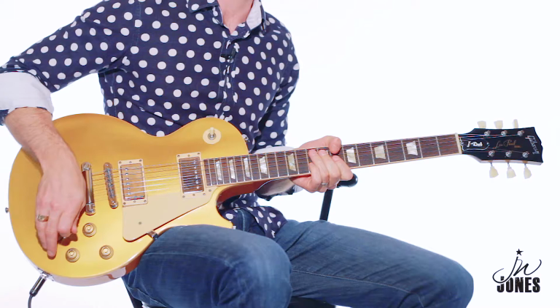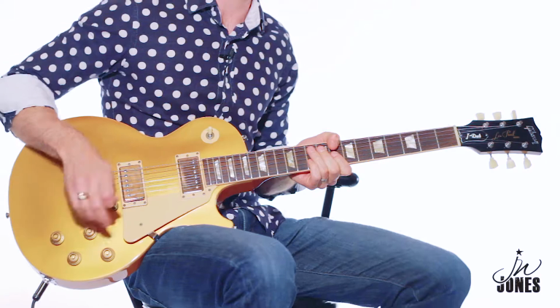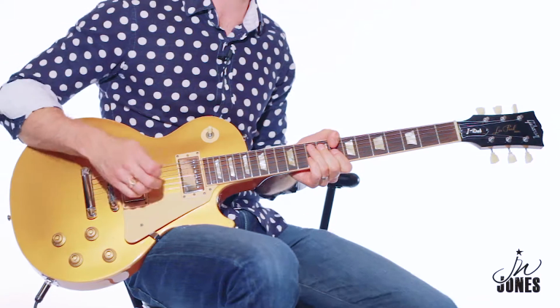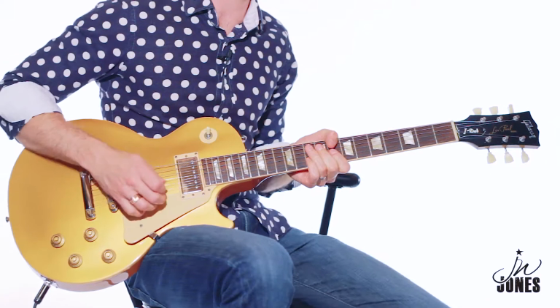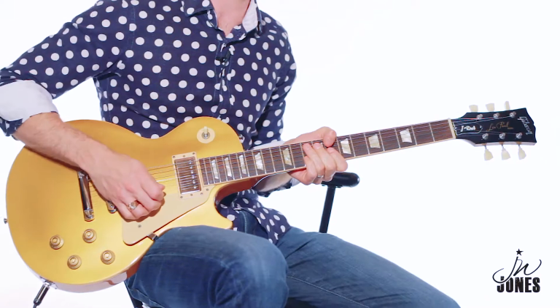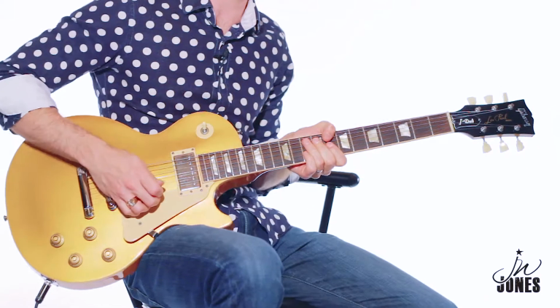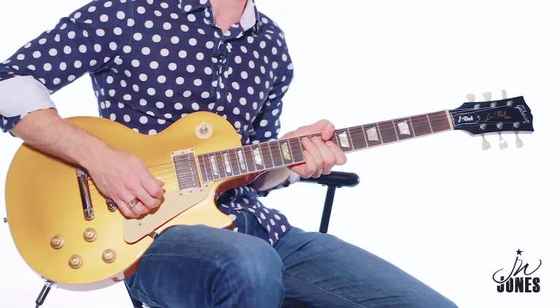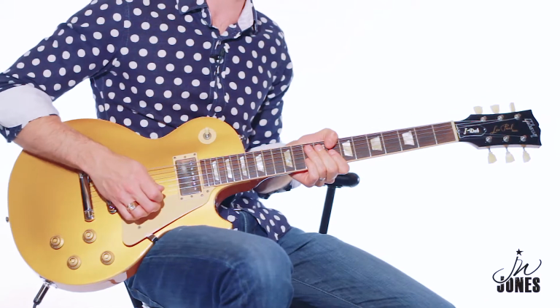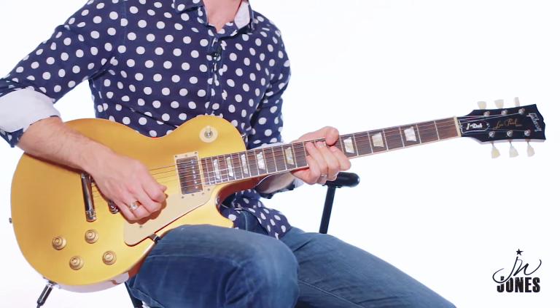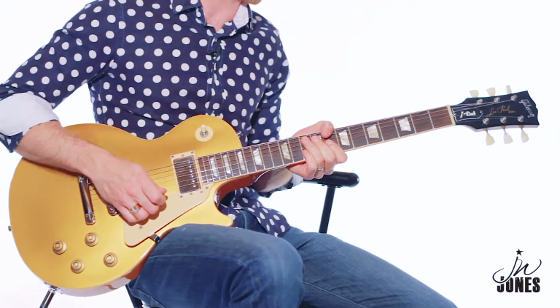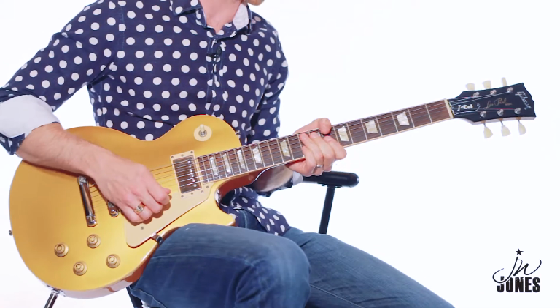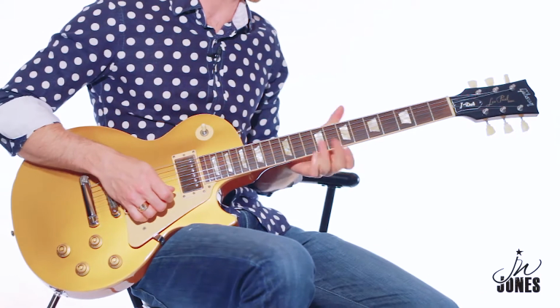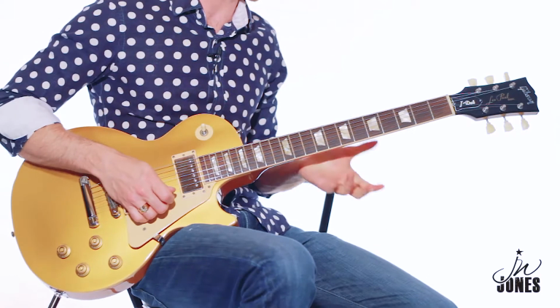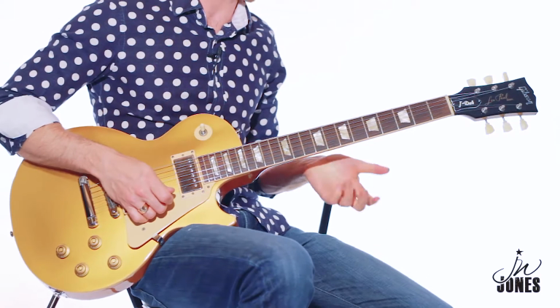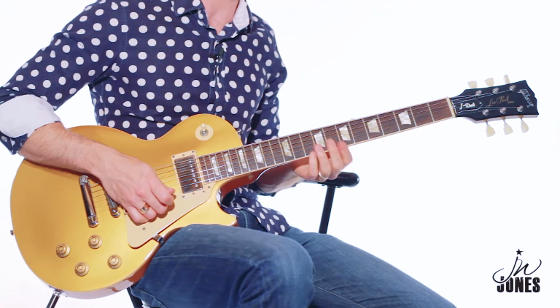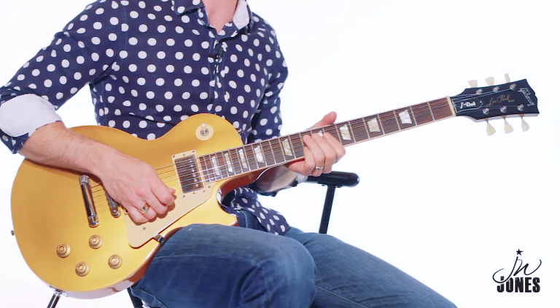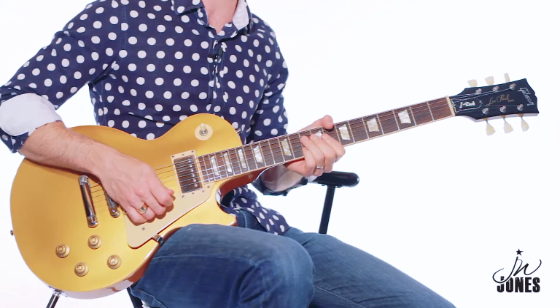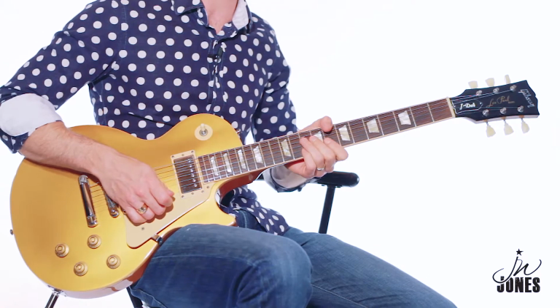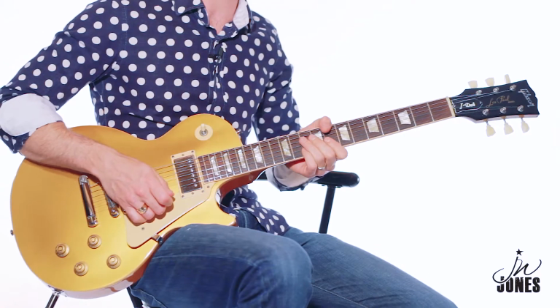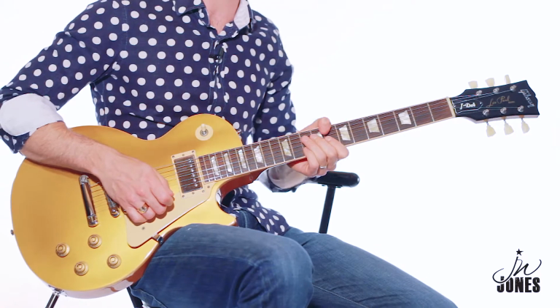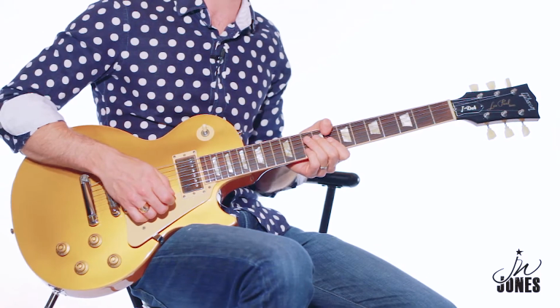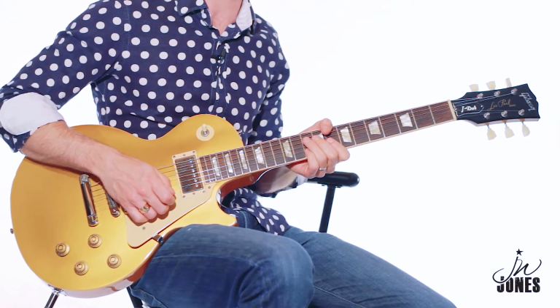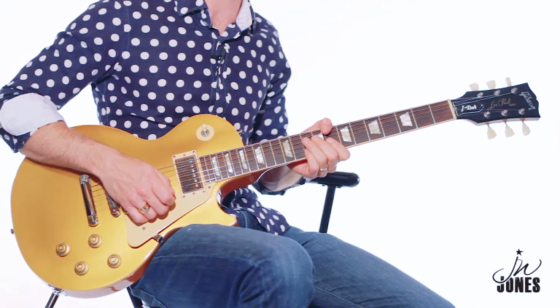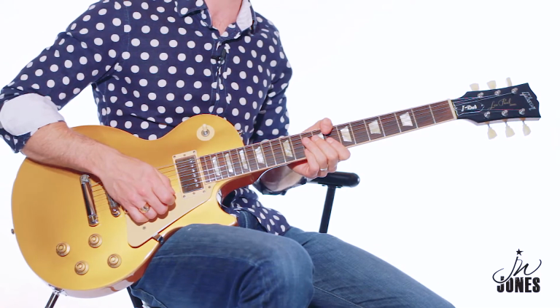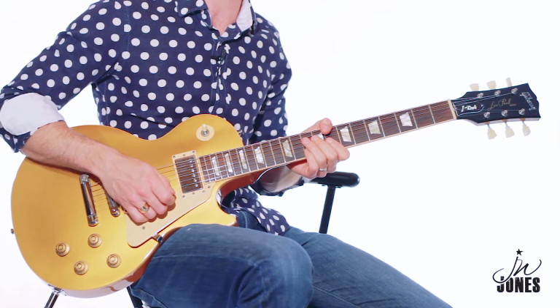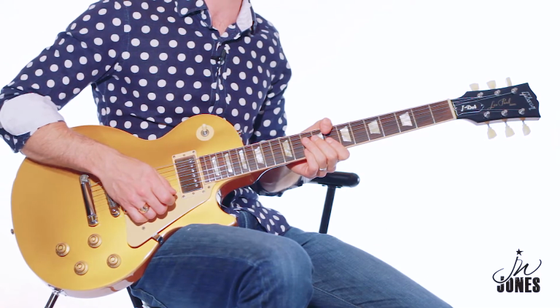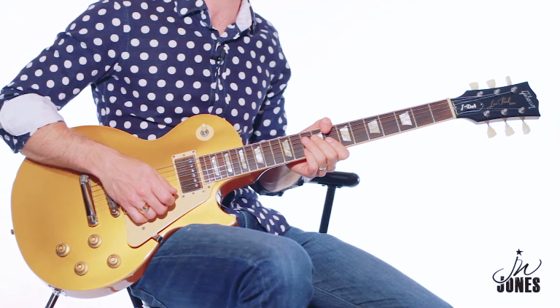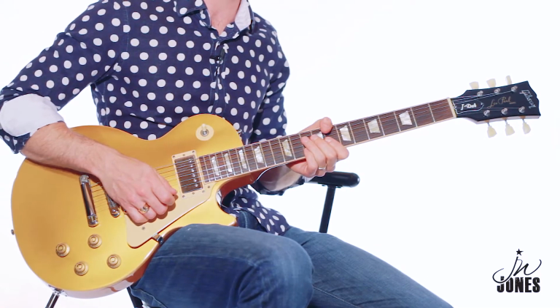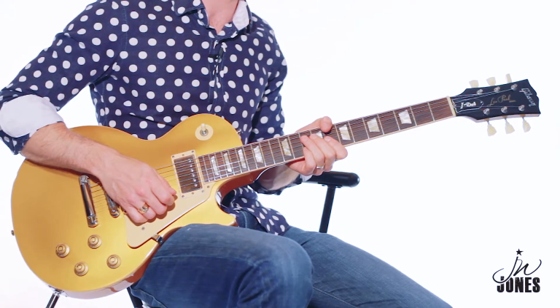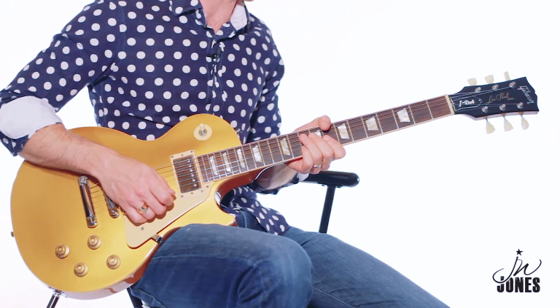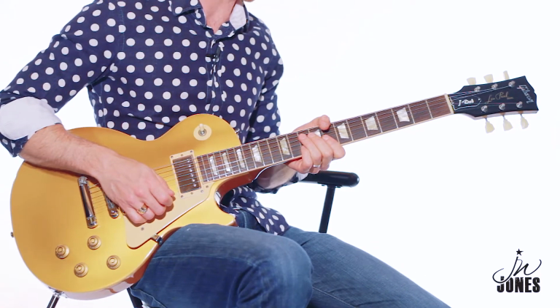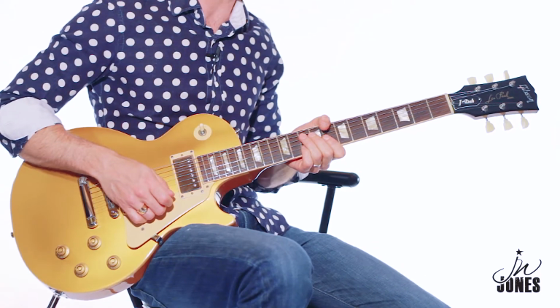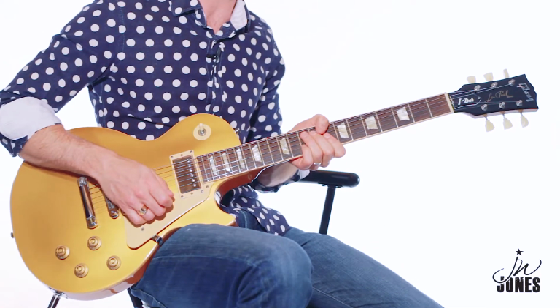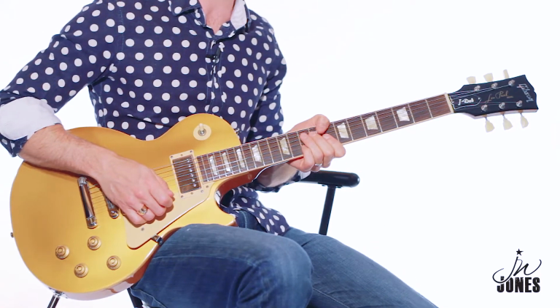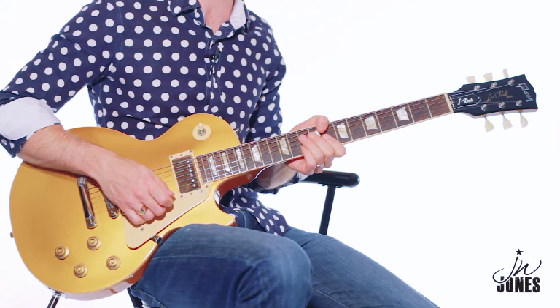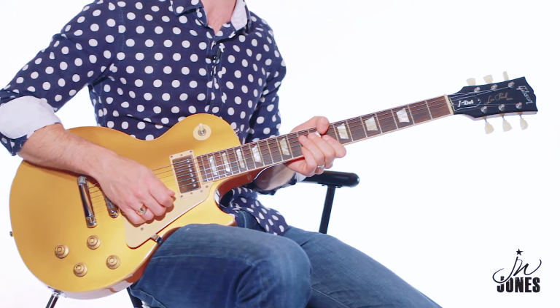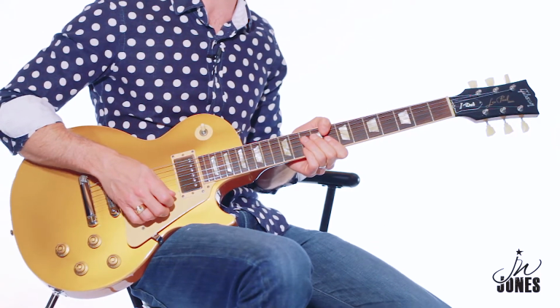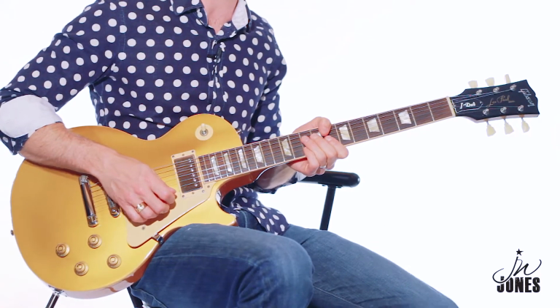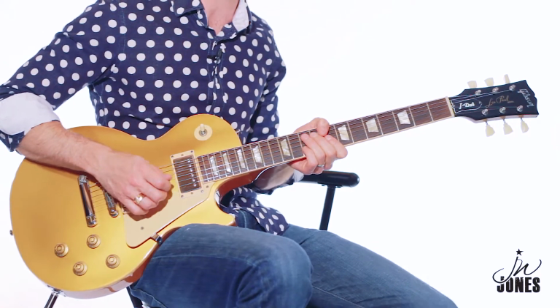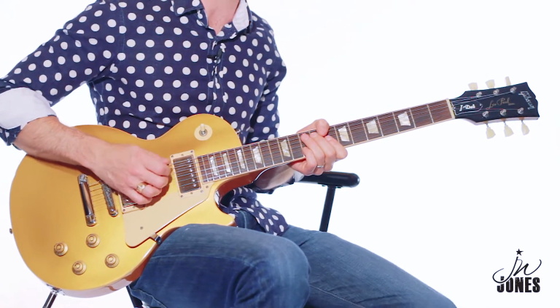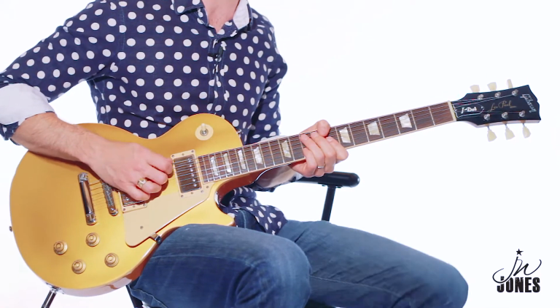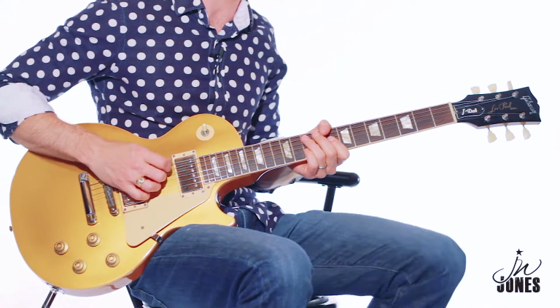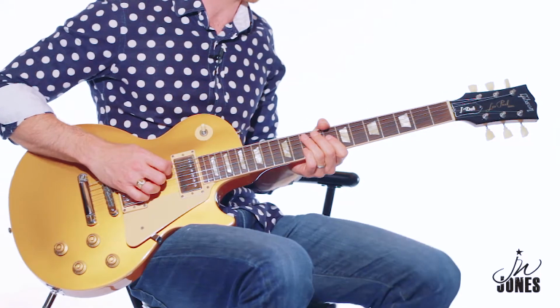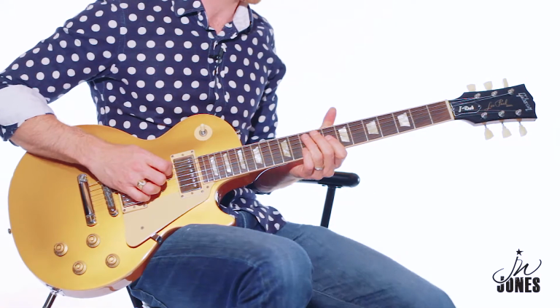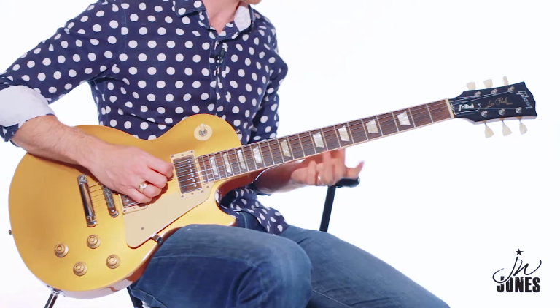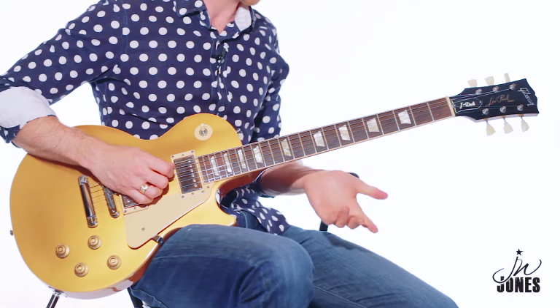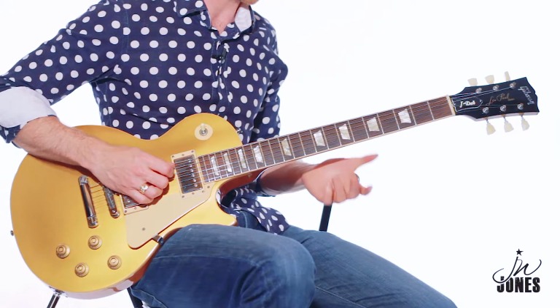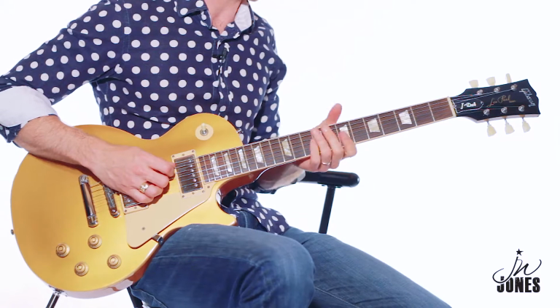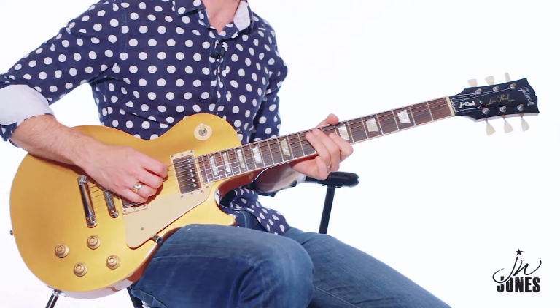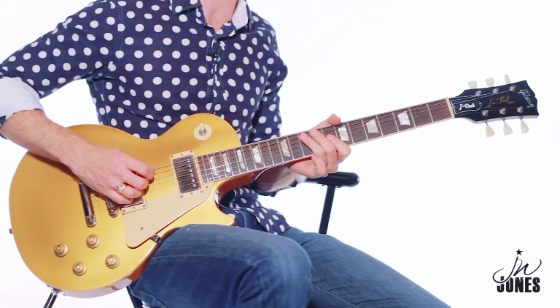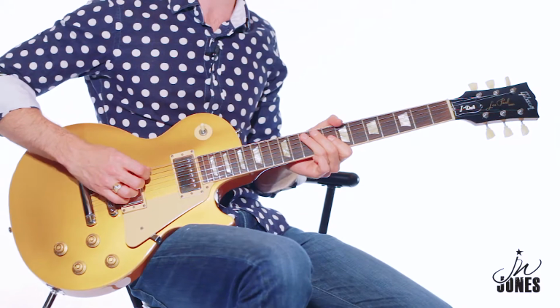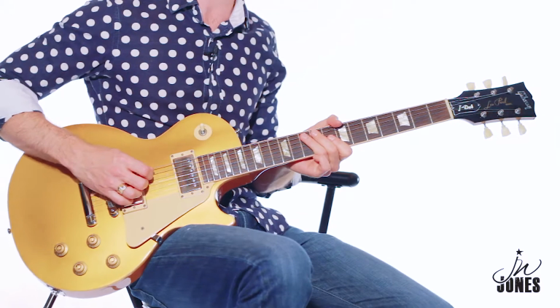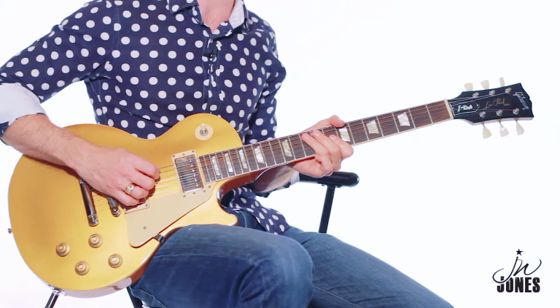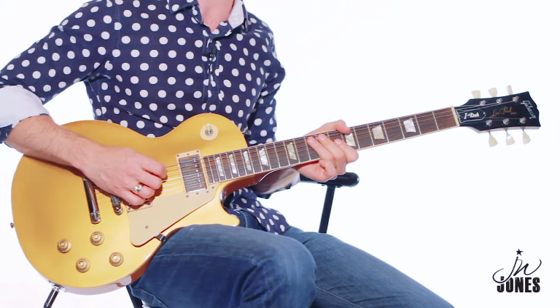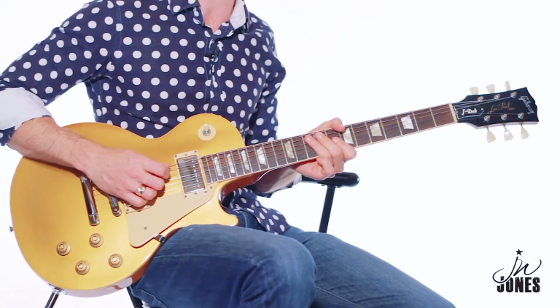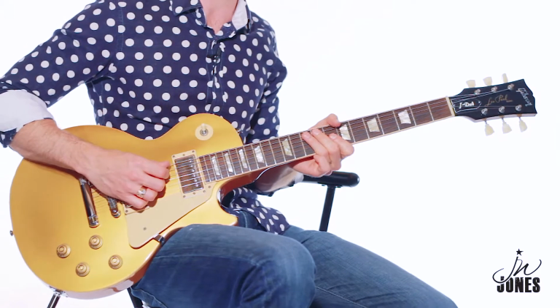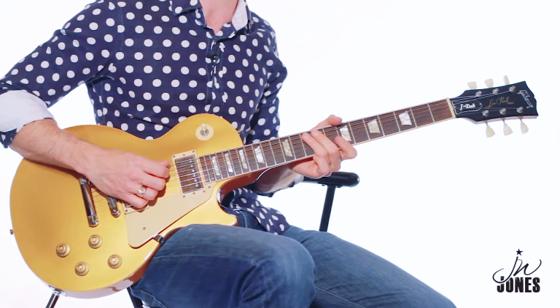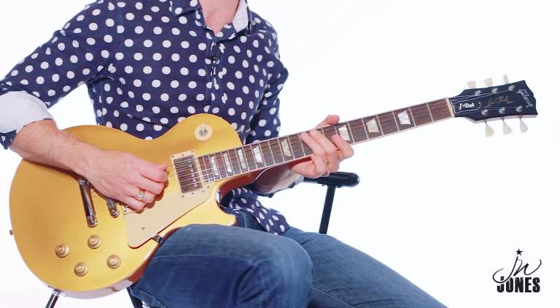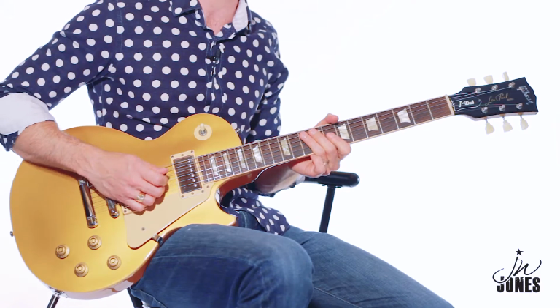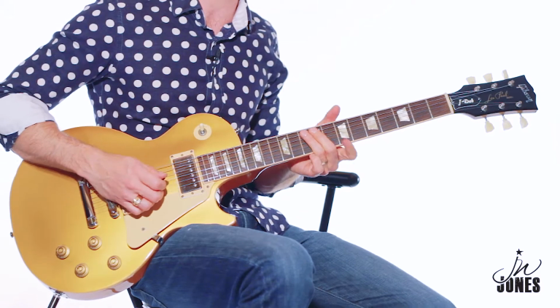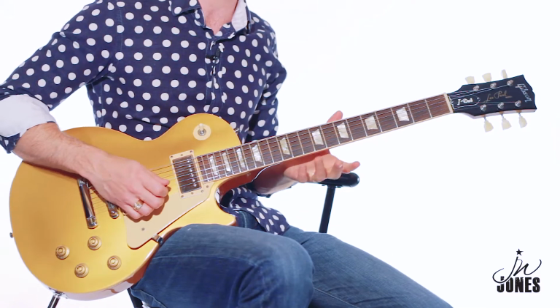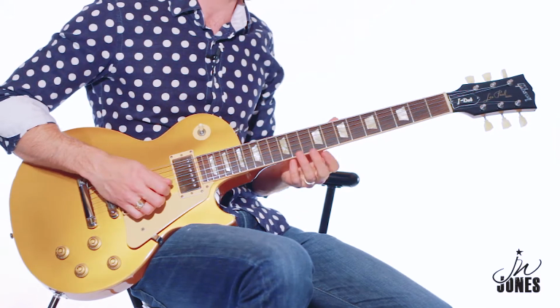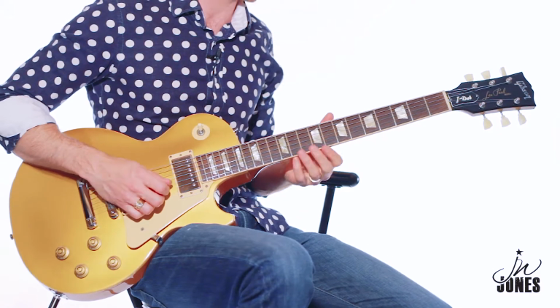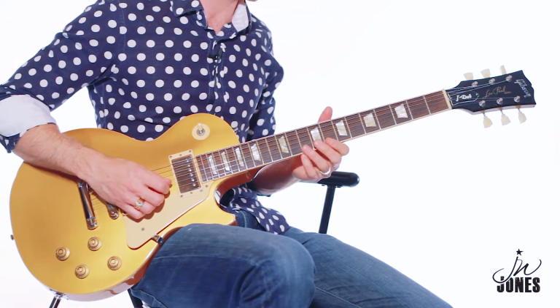Hey this is JW Jones and today I want to talk about some BB King riffs in the main box. We're in the key of C today and here's a great intro riff to a slow blues.